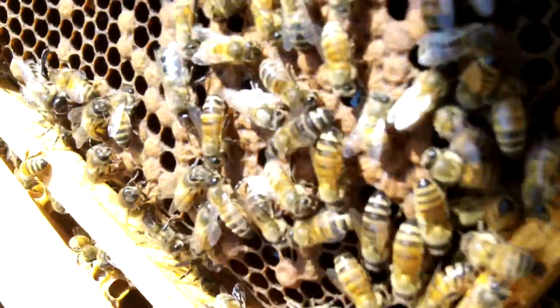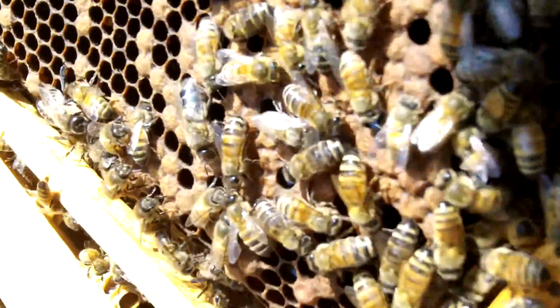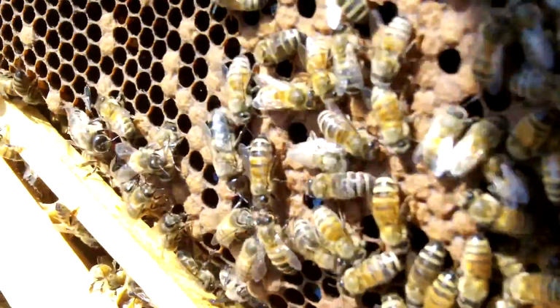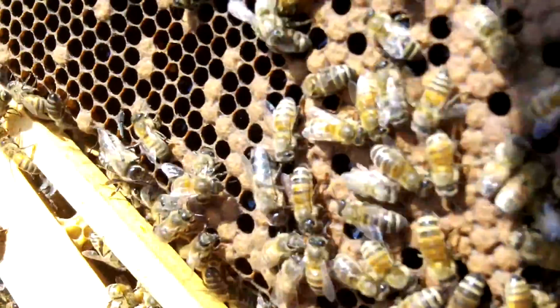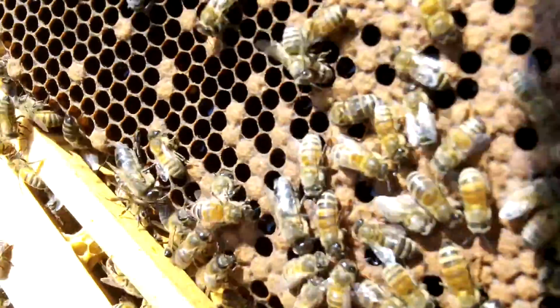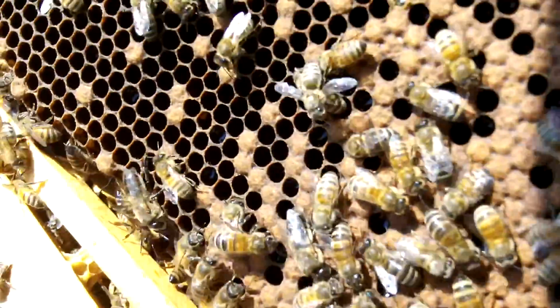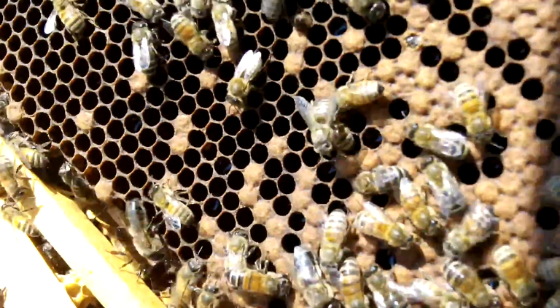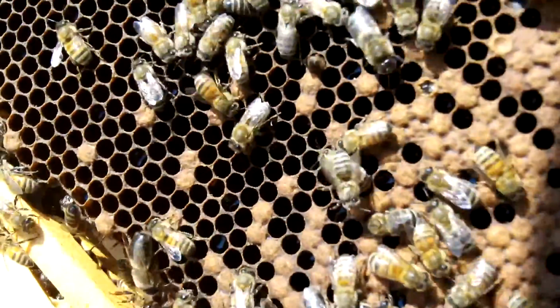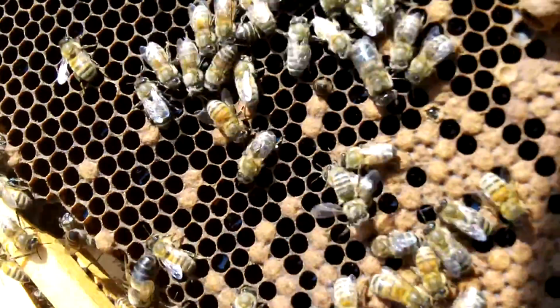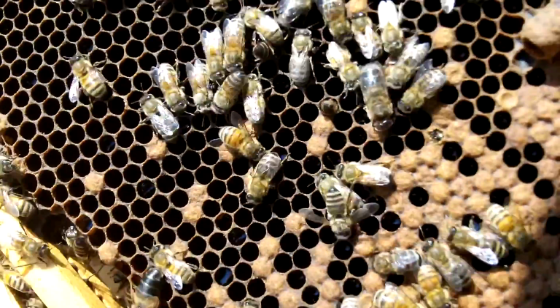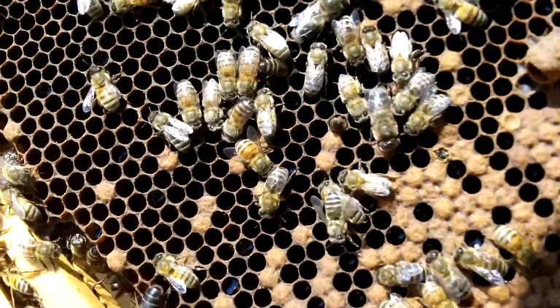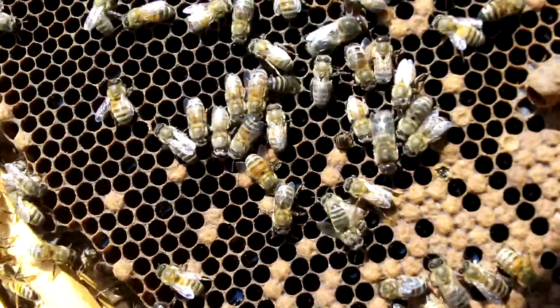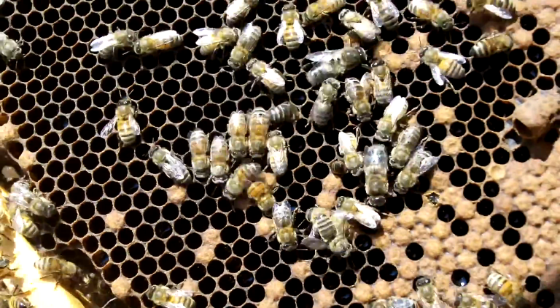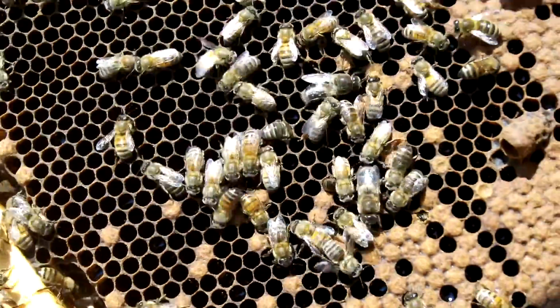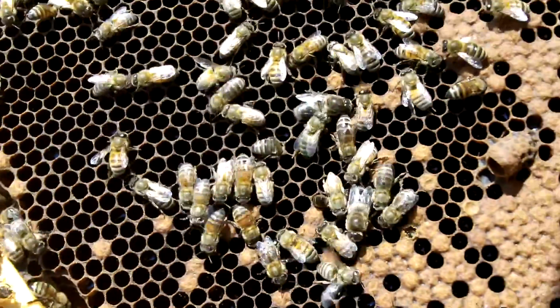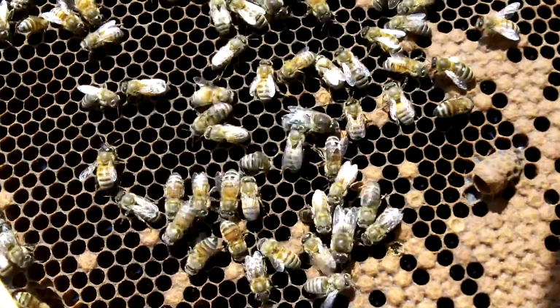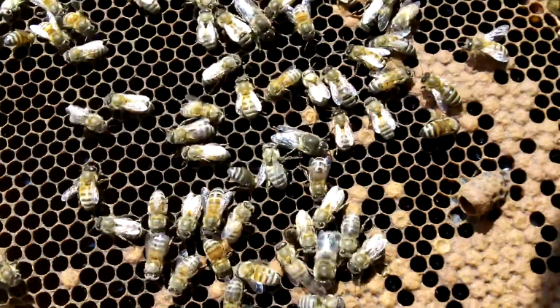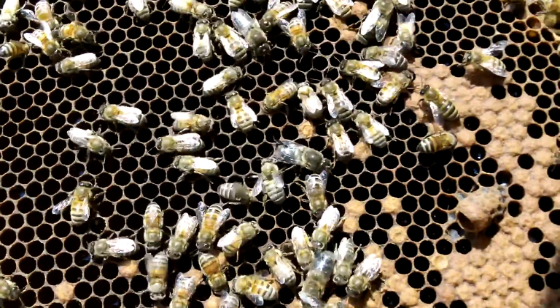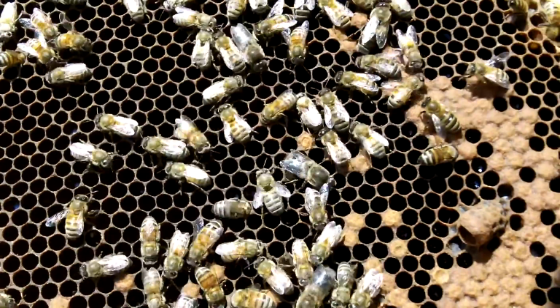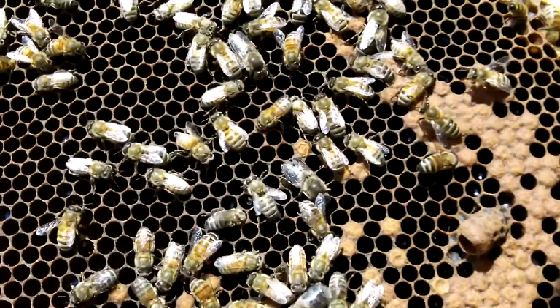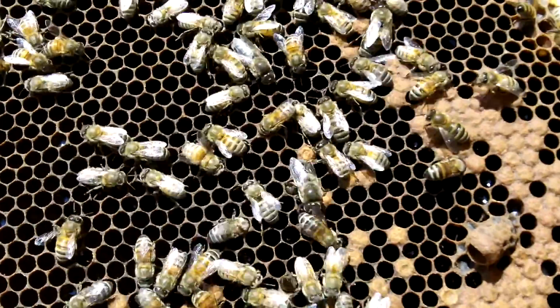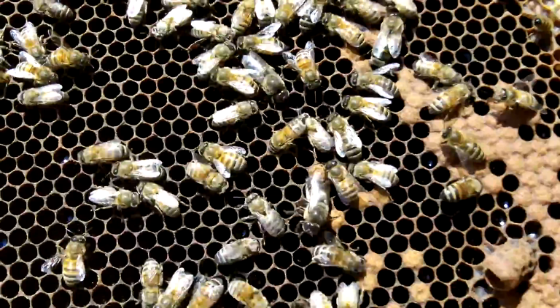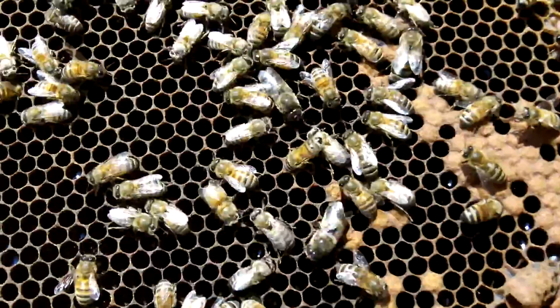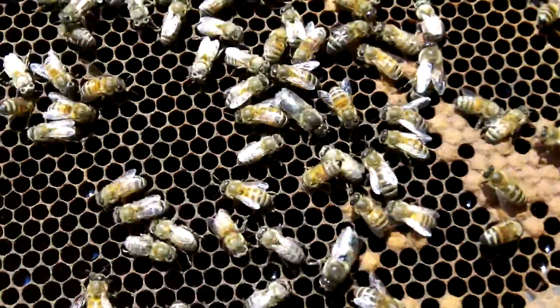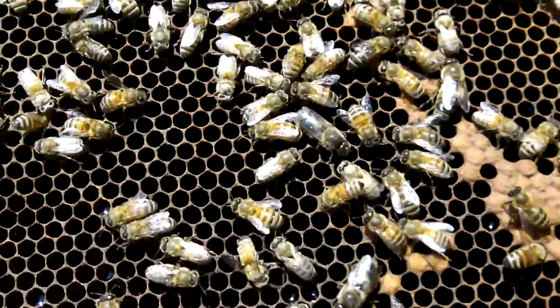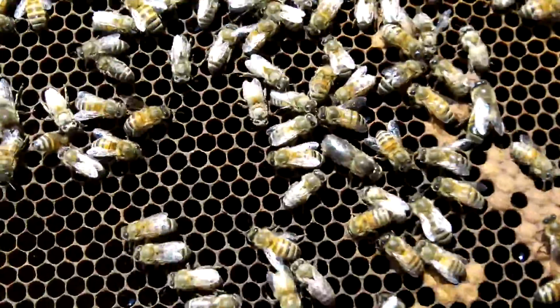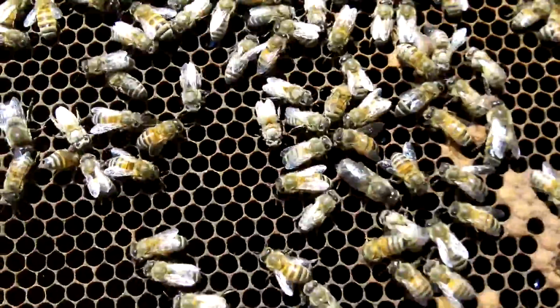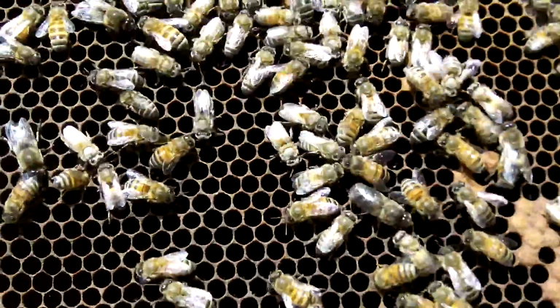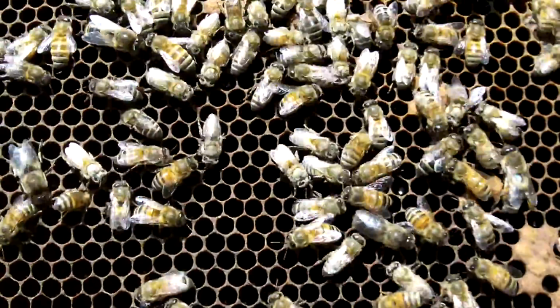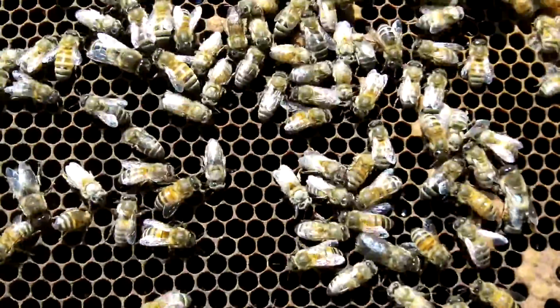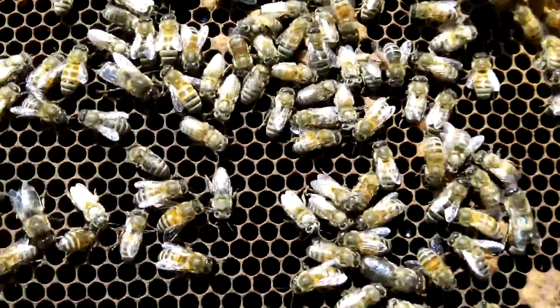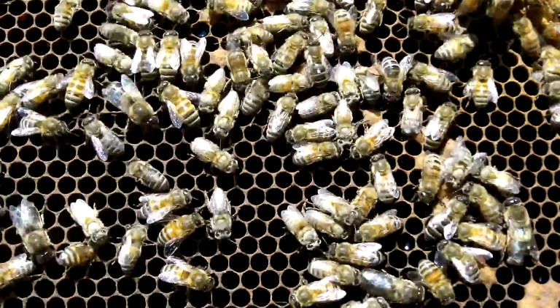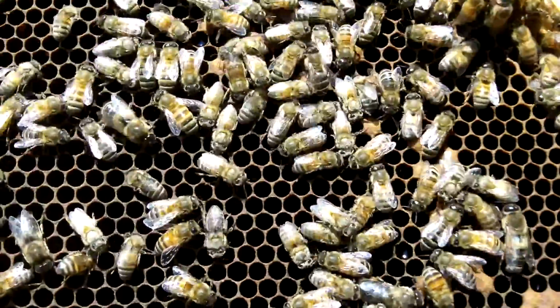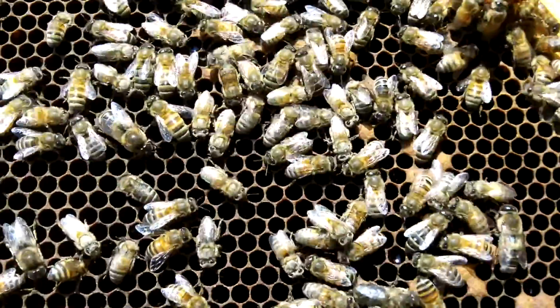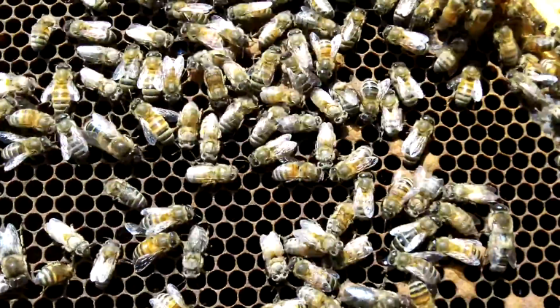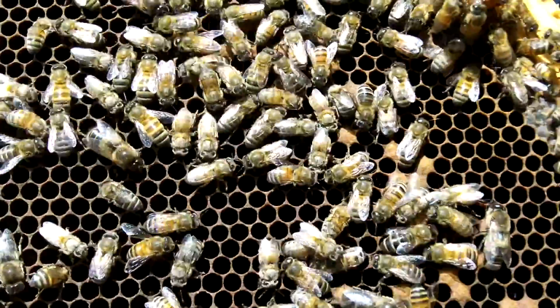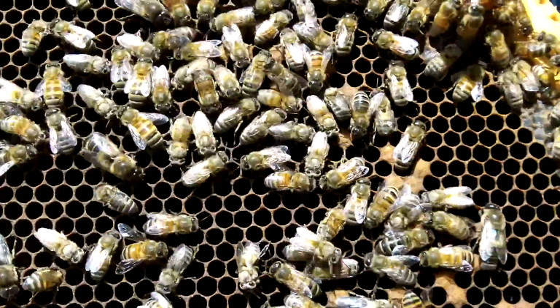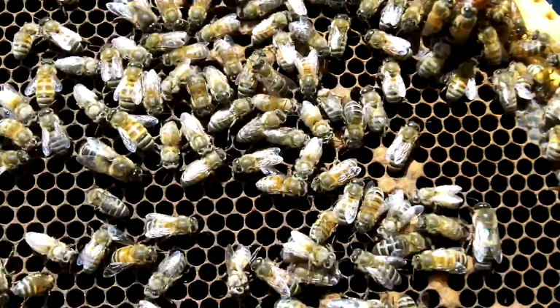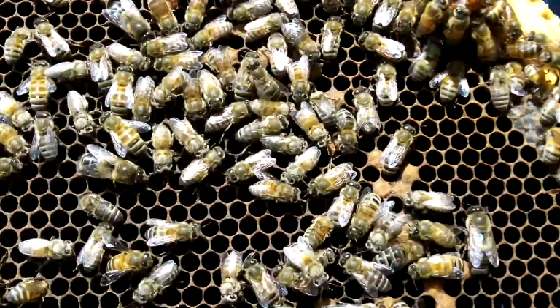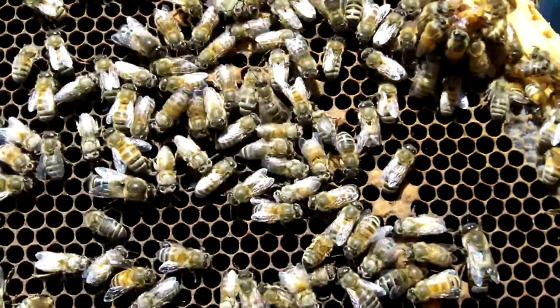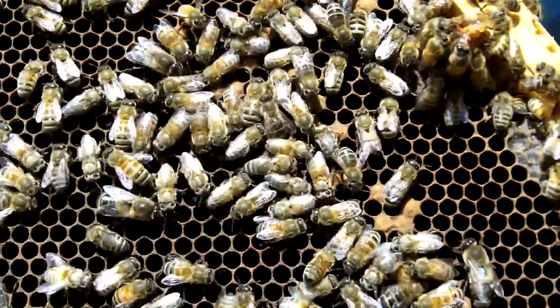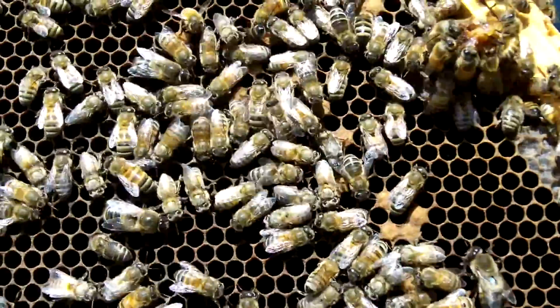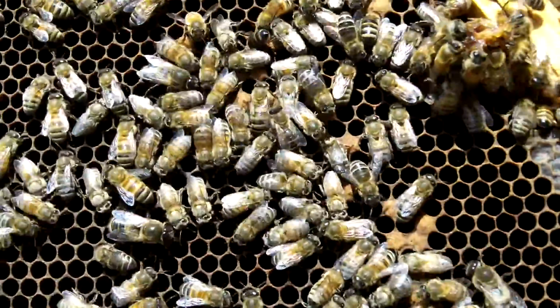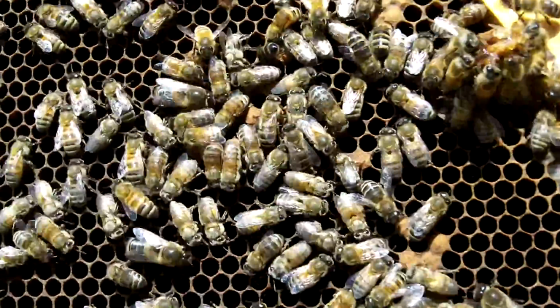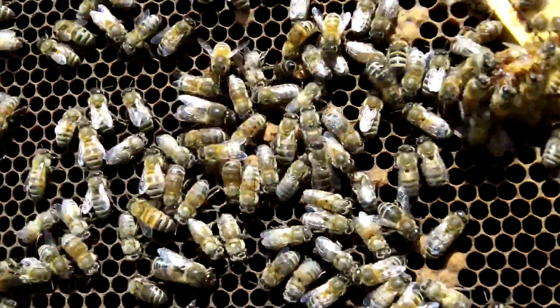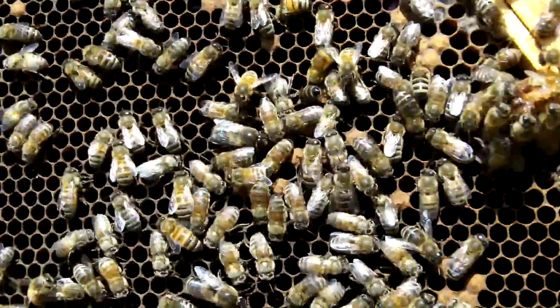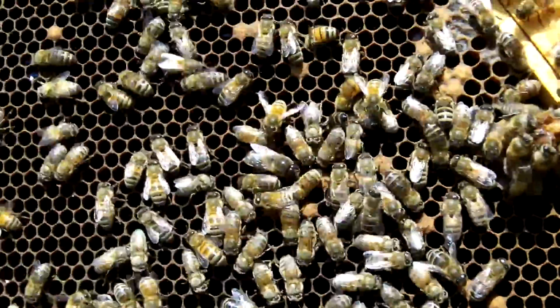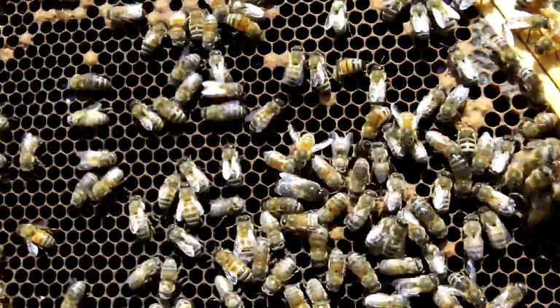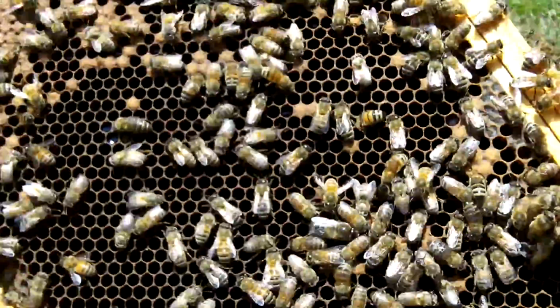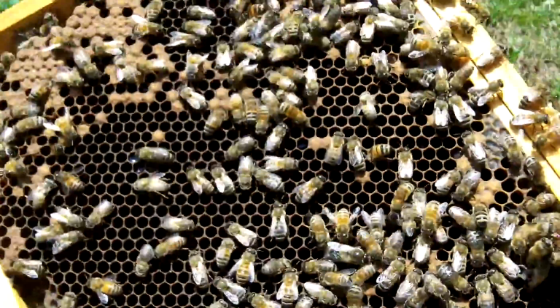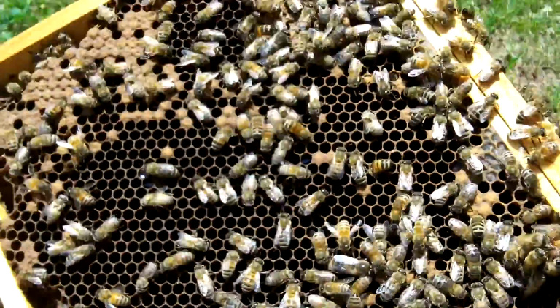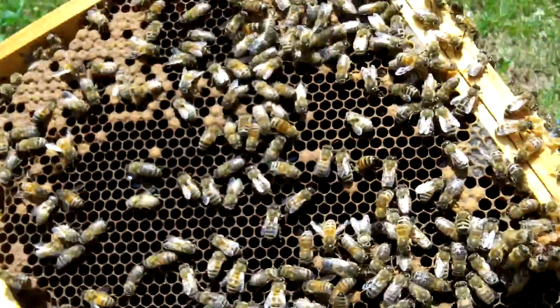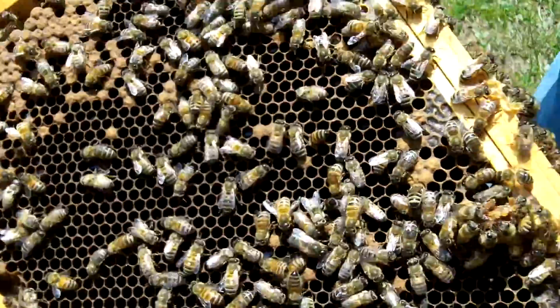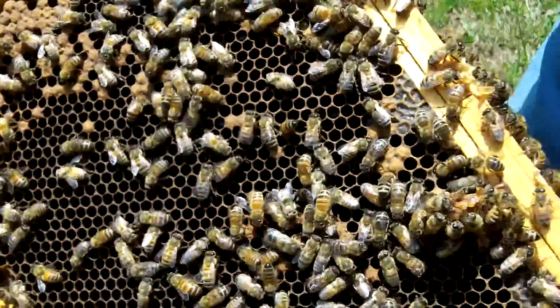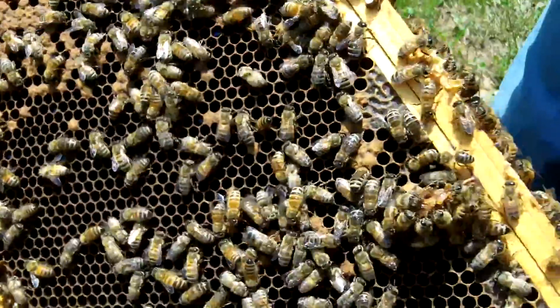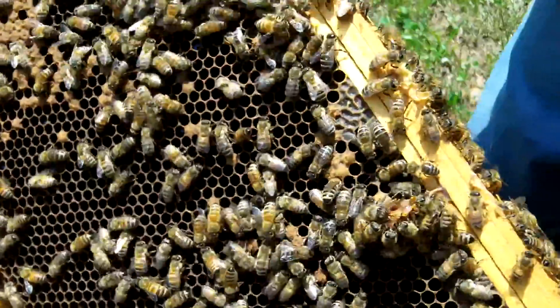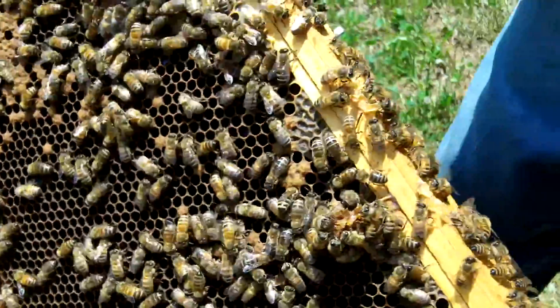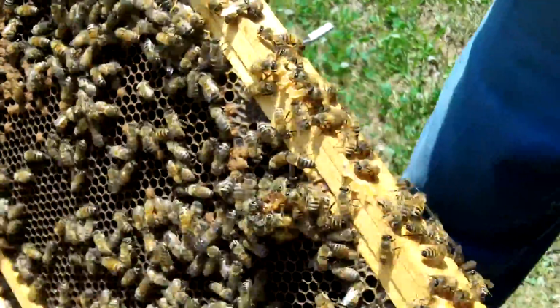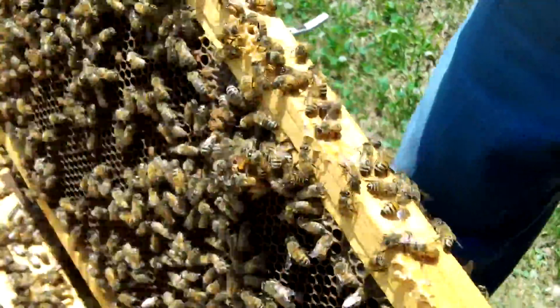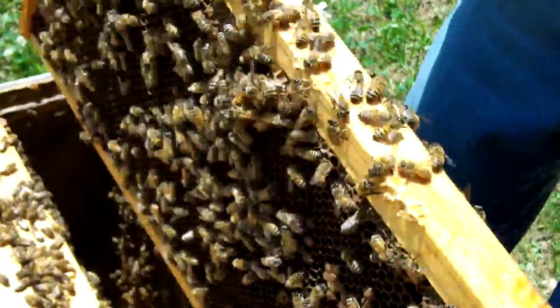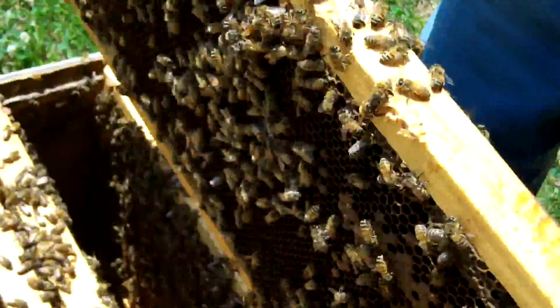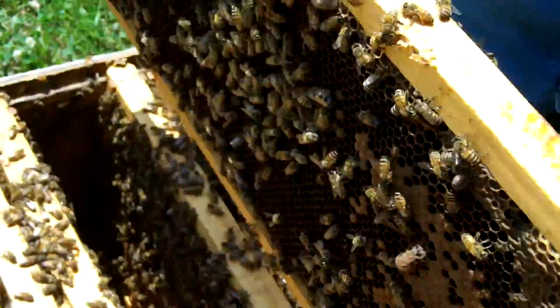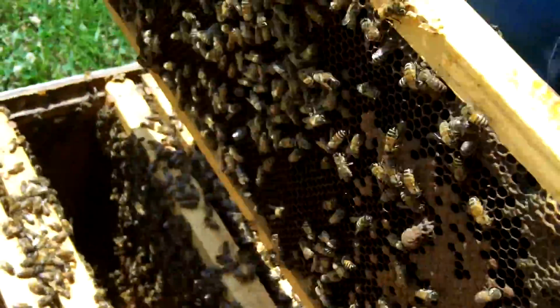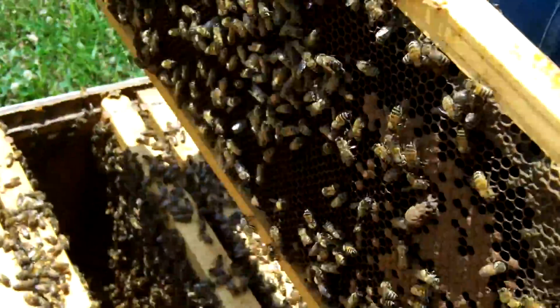There's been a hatch here. See, there's not a lot of bees inside all those cells. So there's been a hatch here — they've been hatching off.